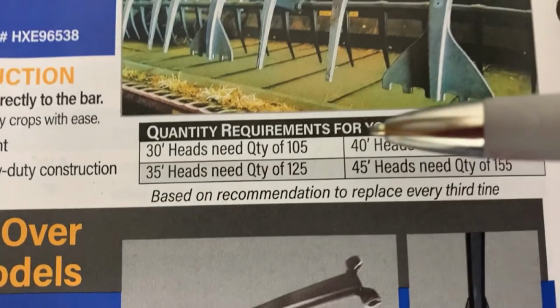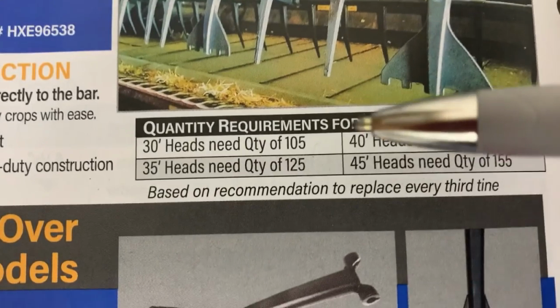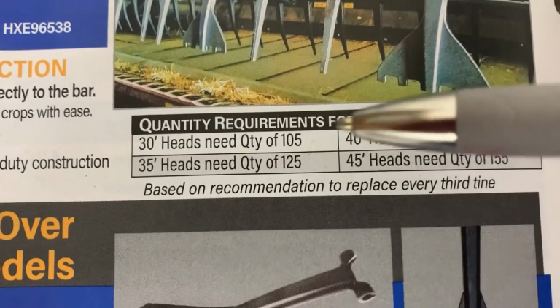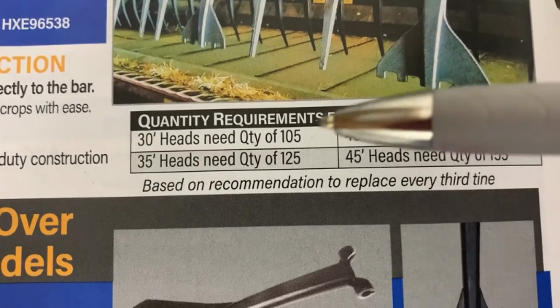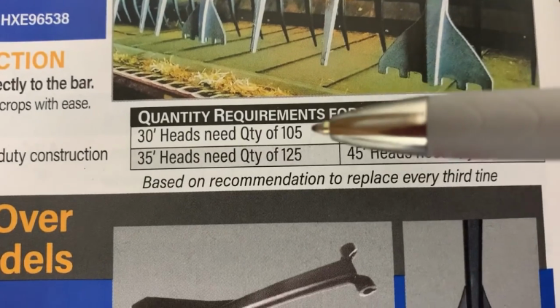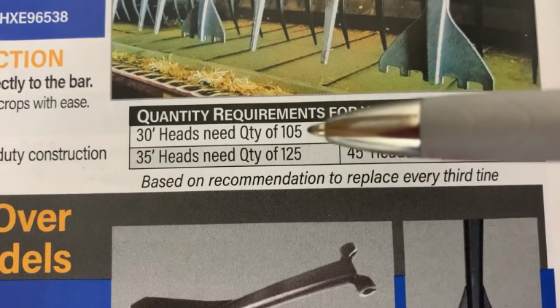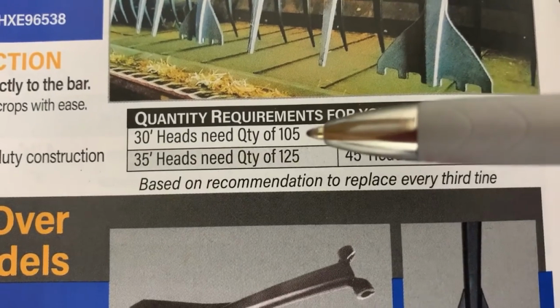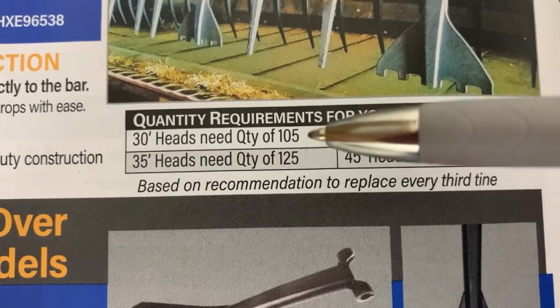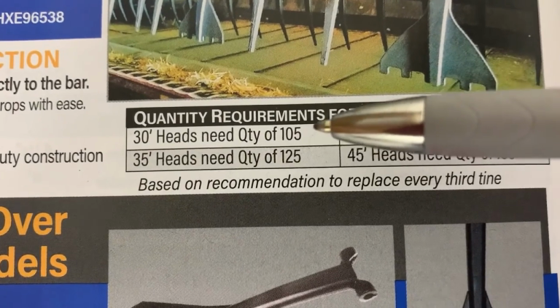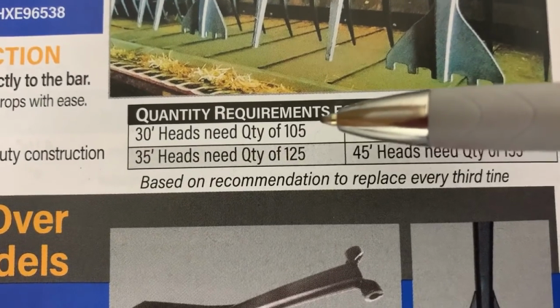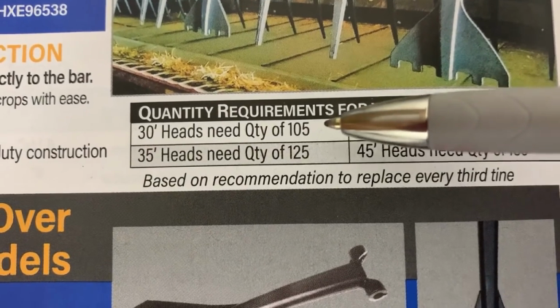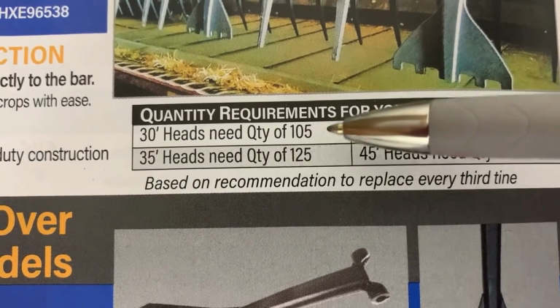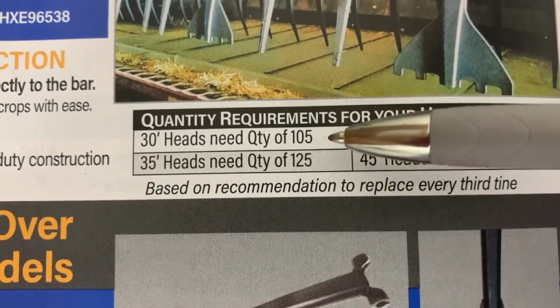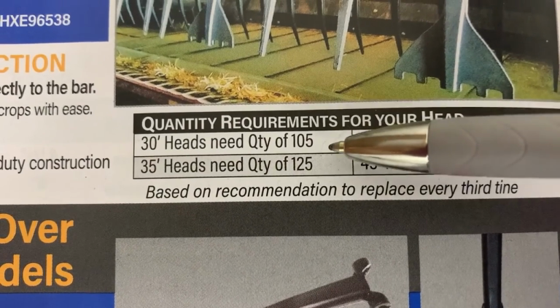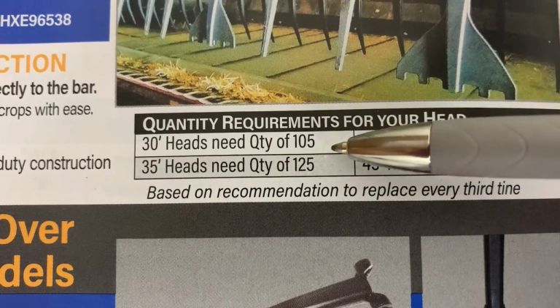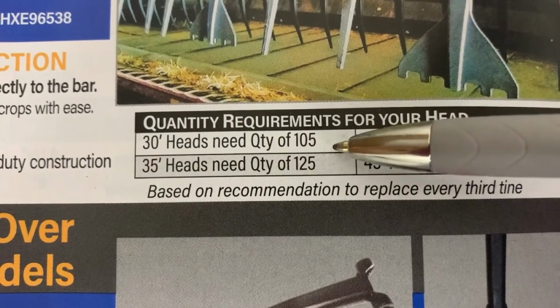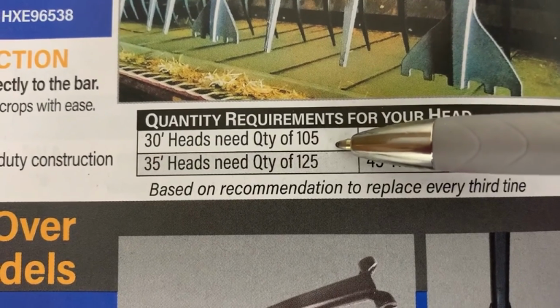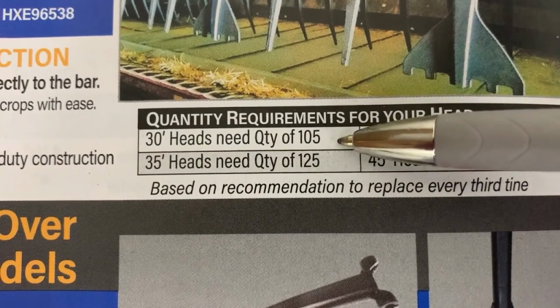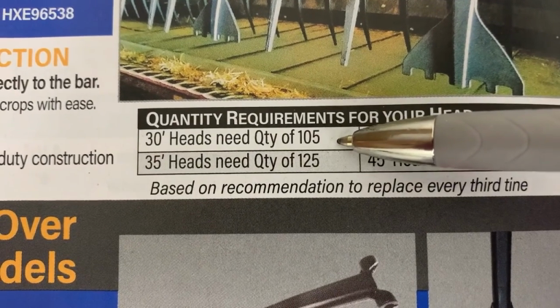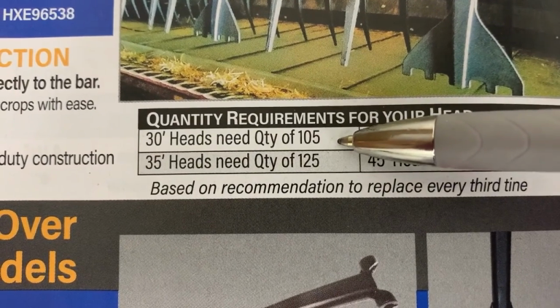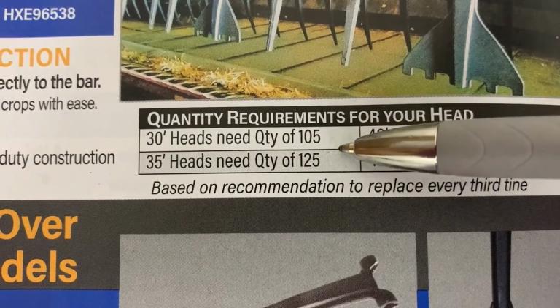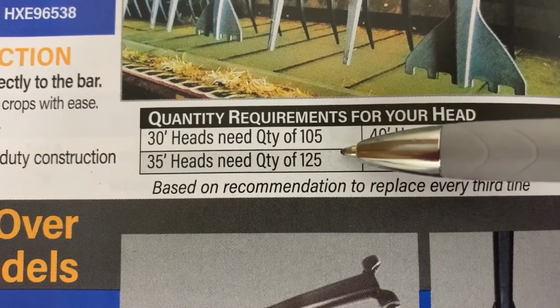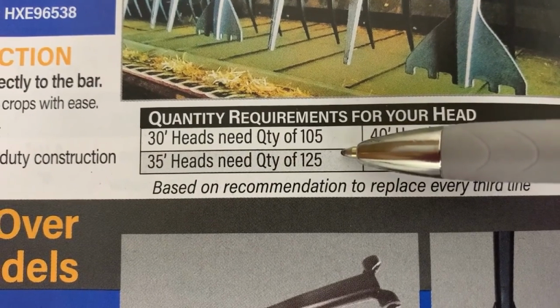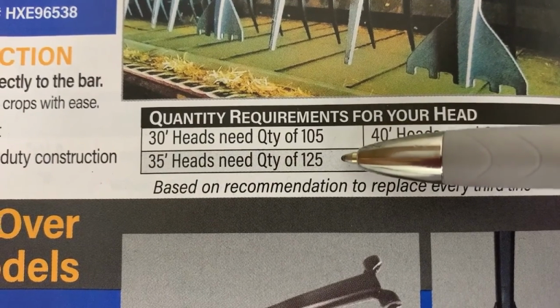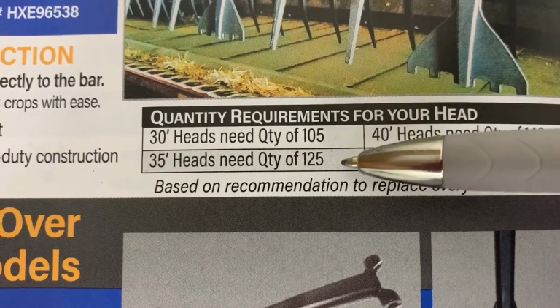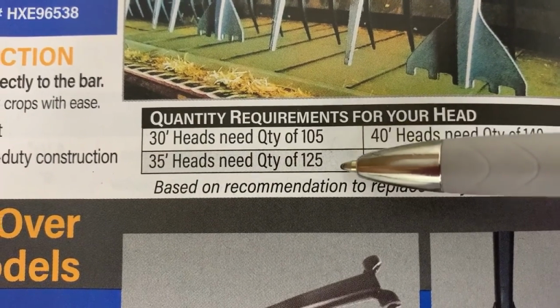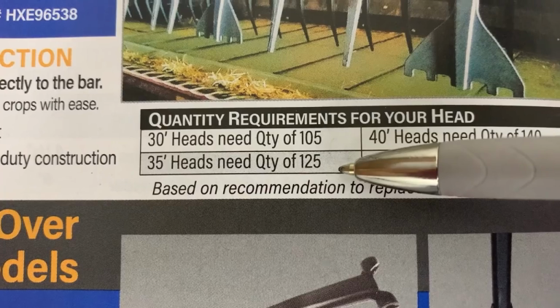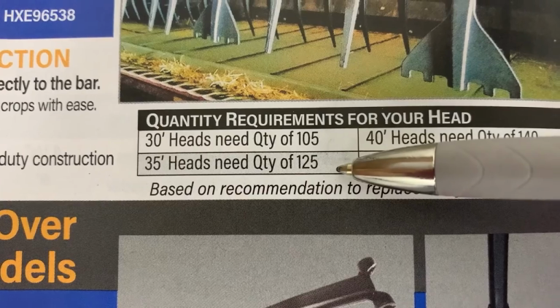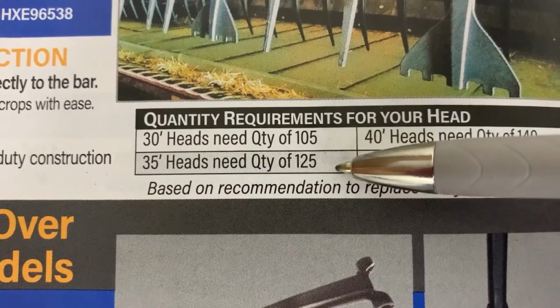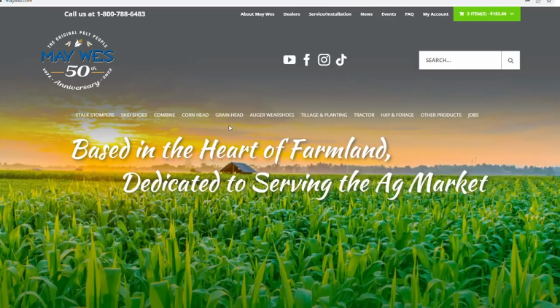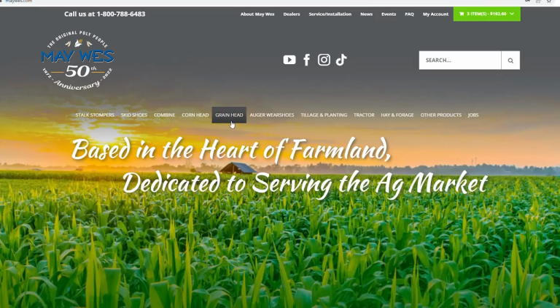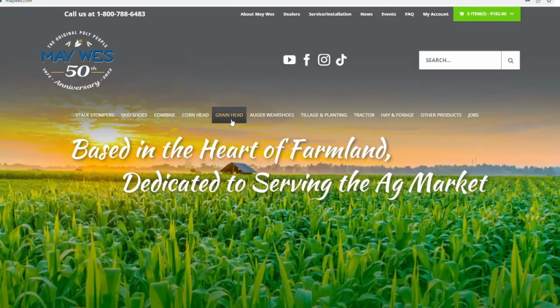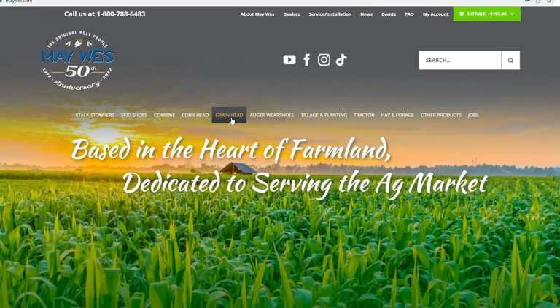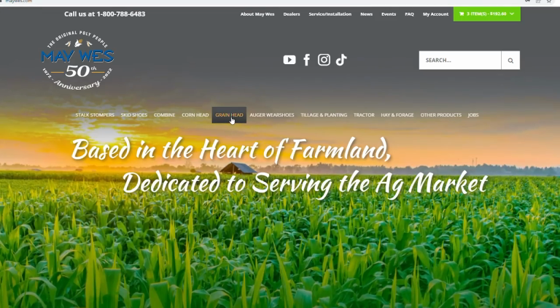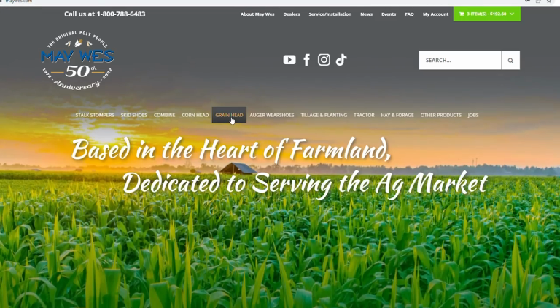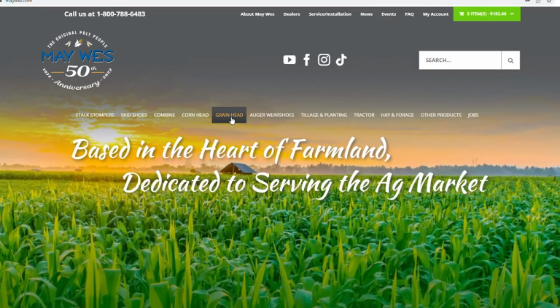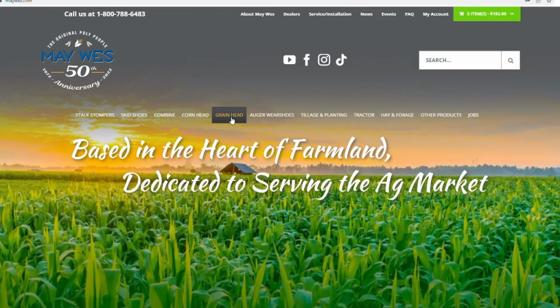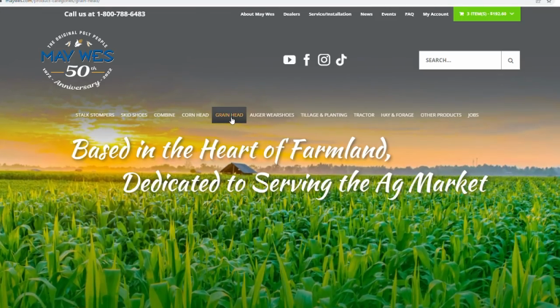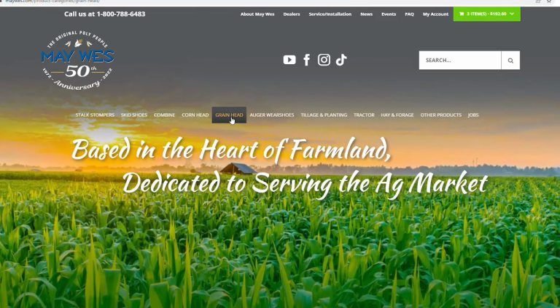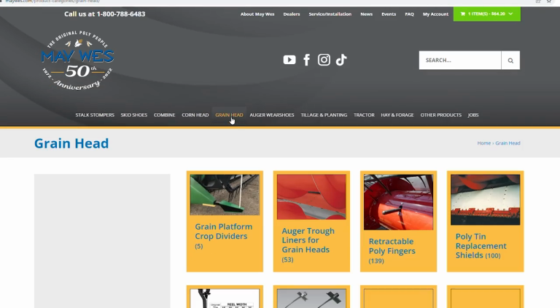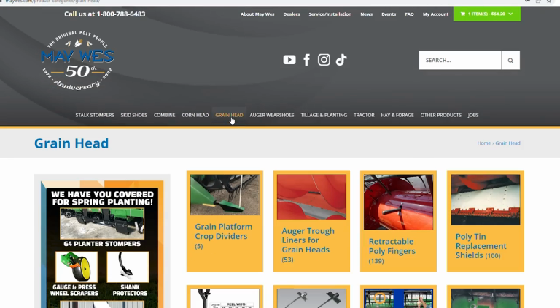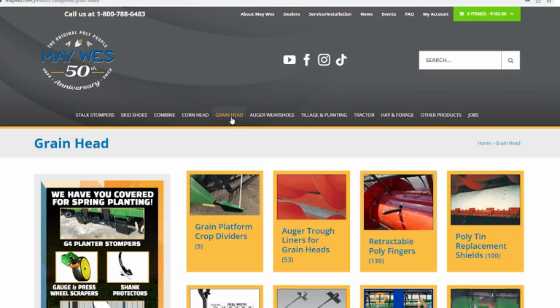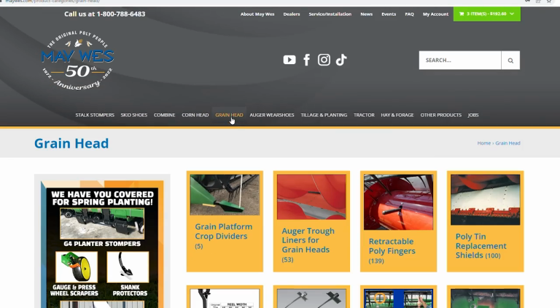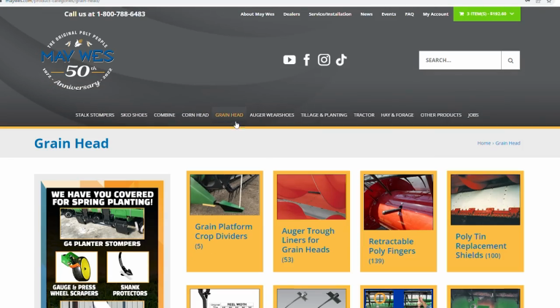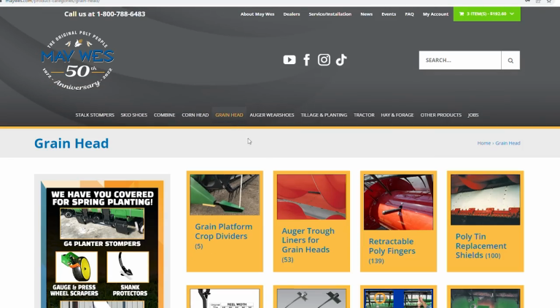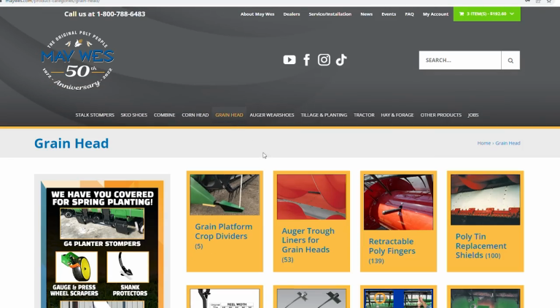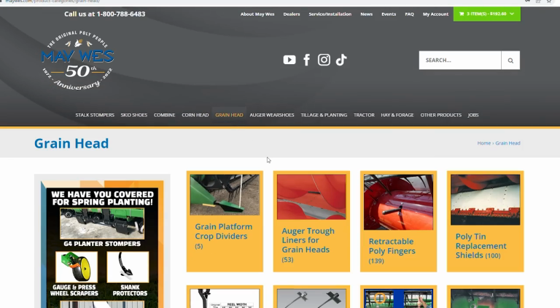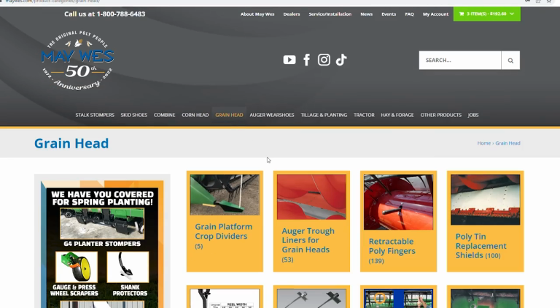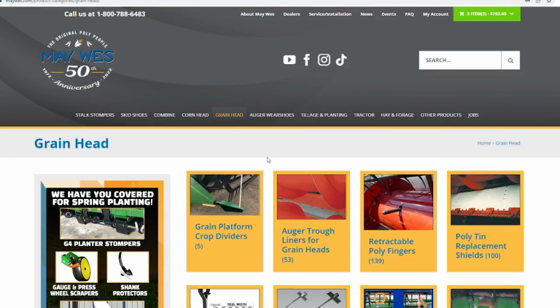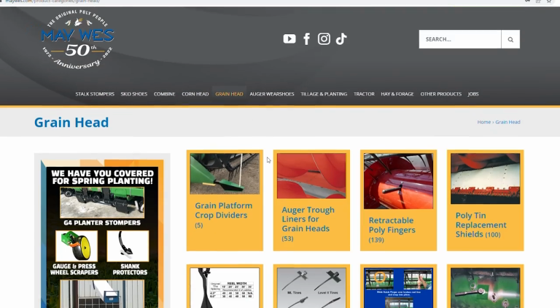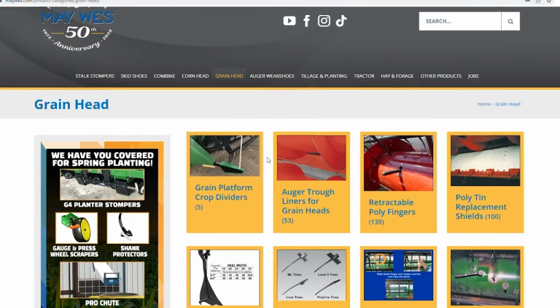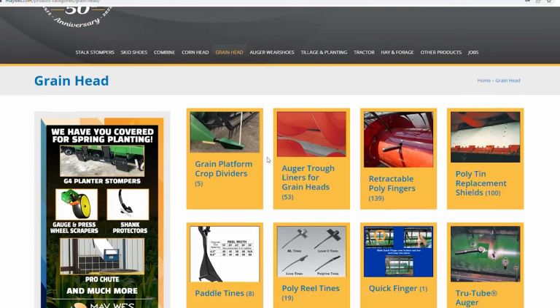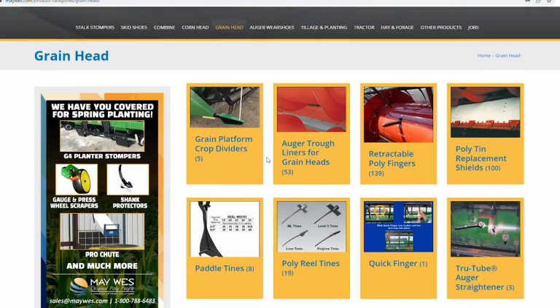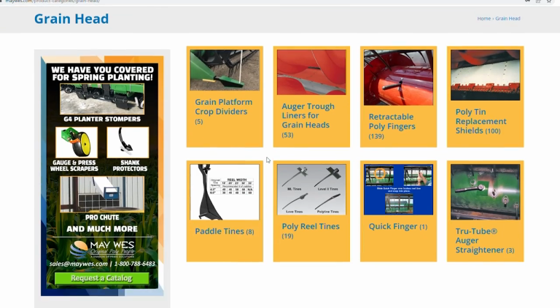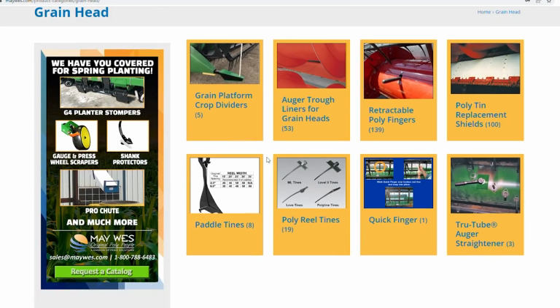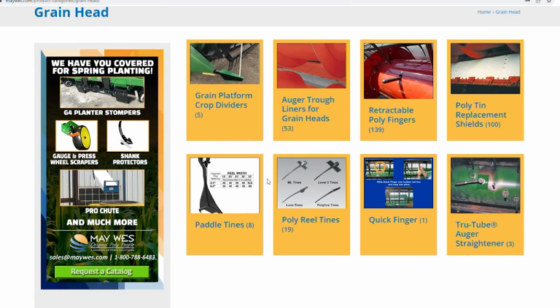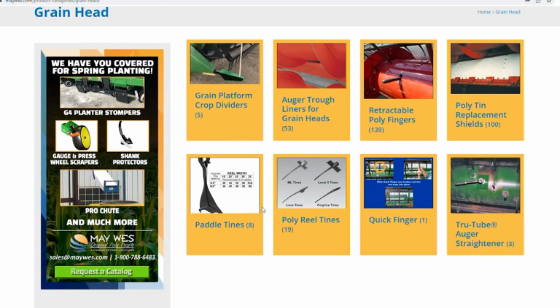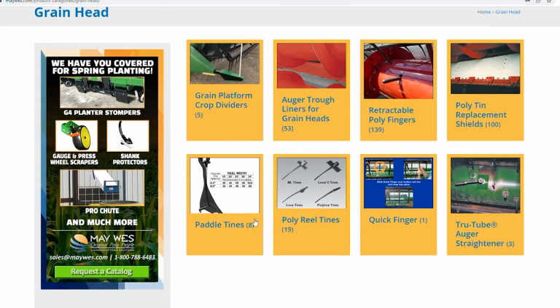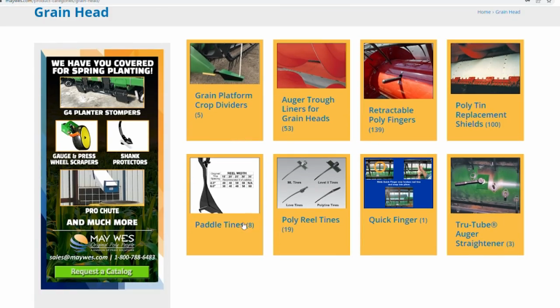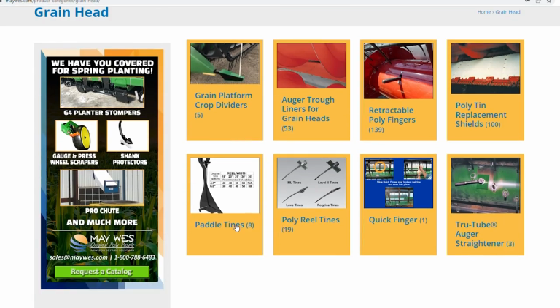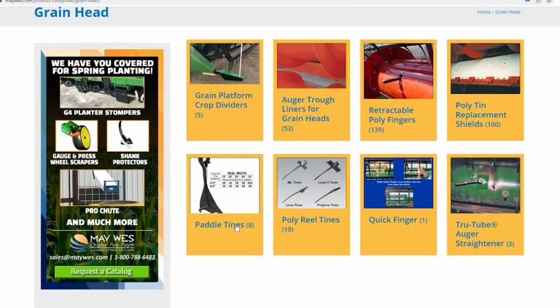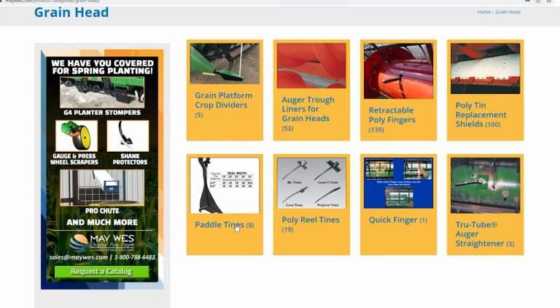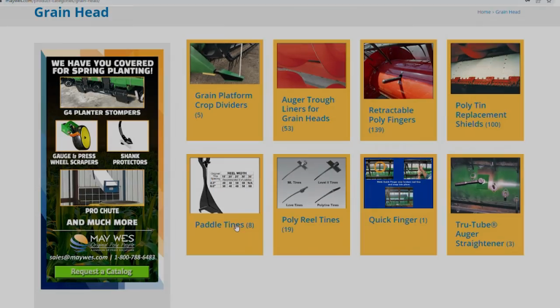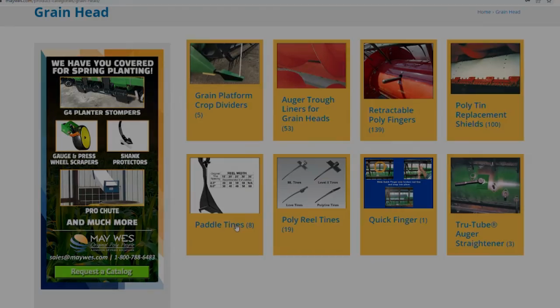For more details, see the Maywest catalog, visit Maywest.com, or give us a call.